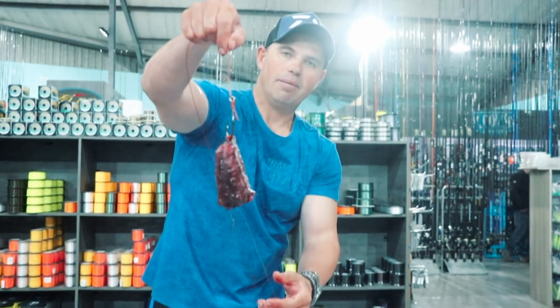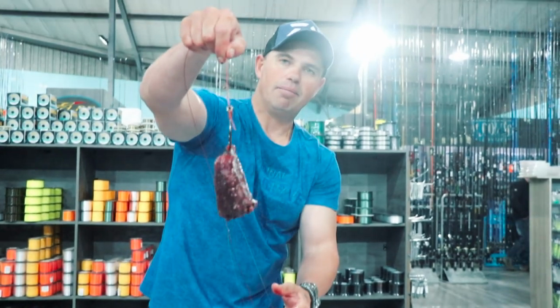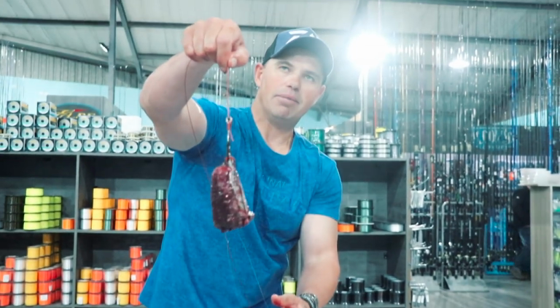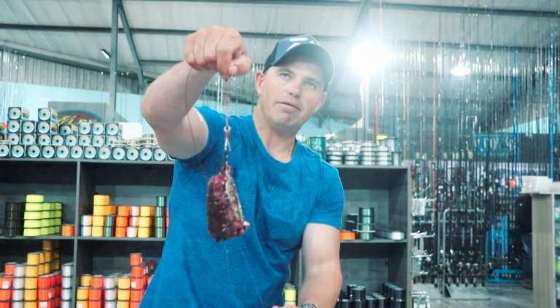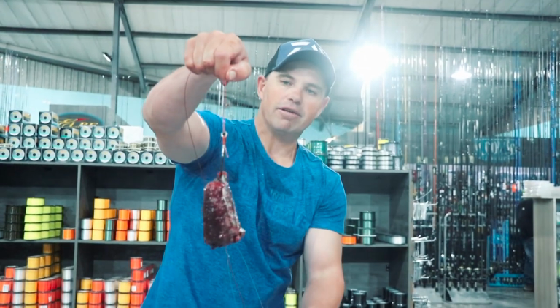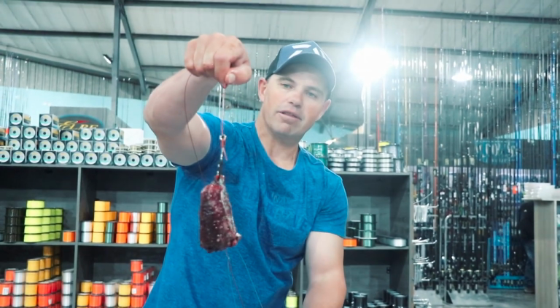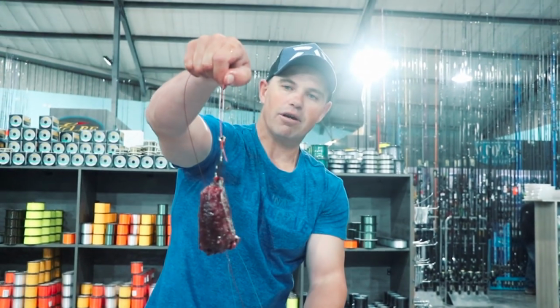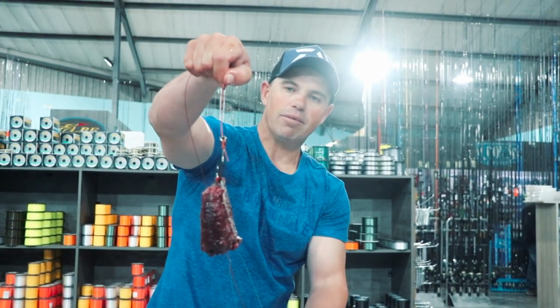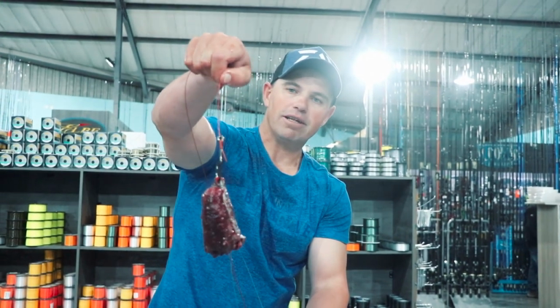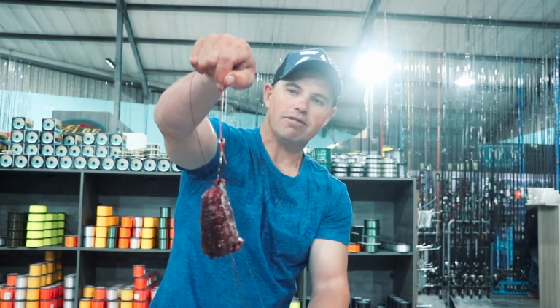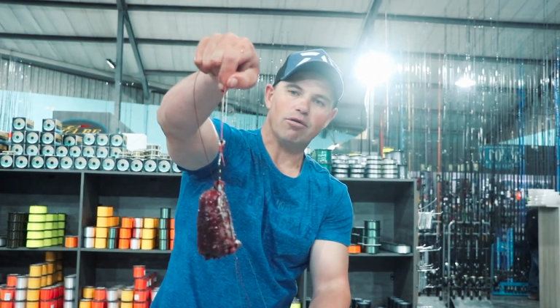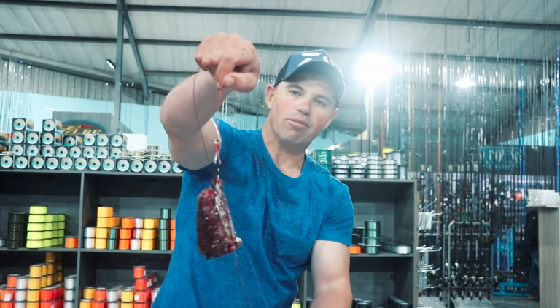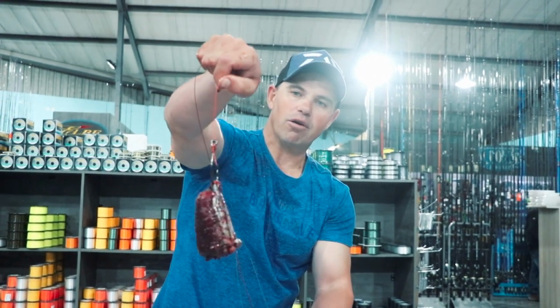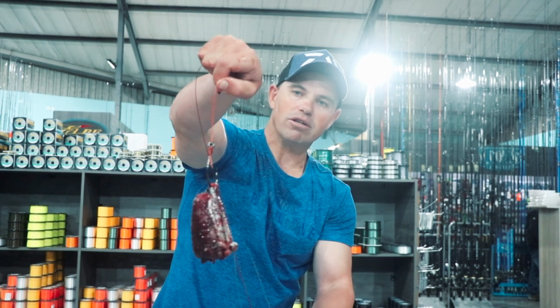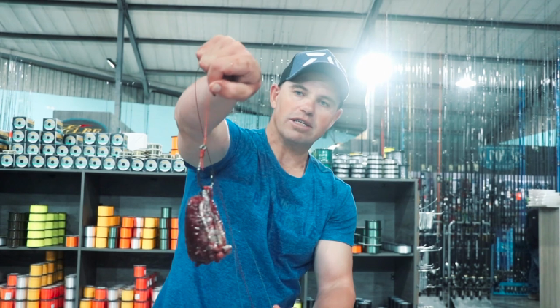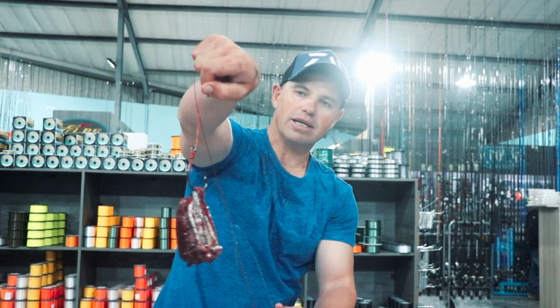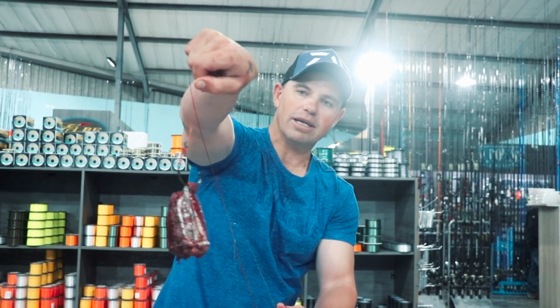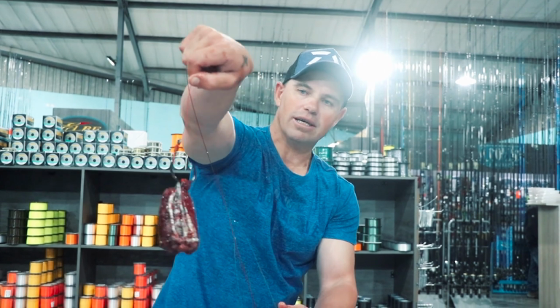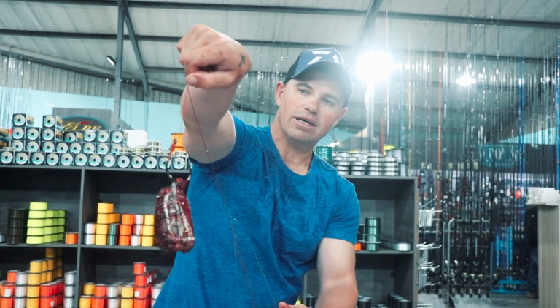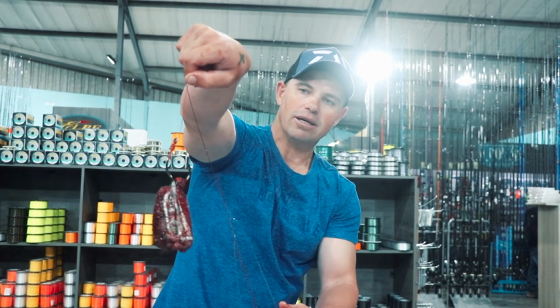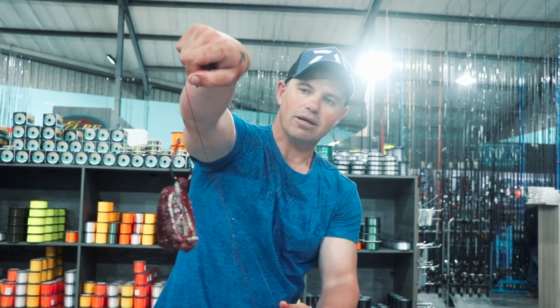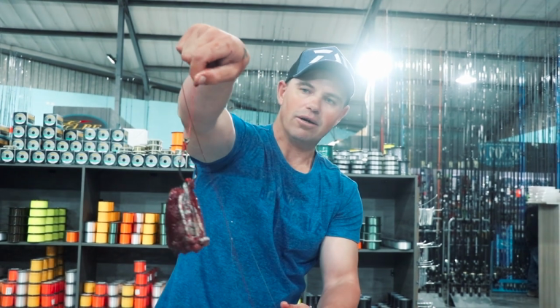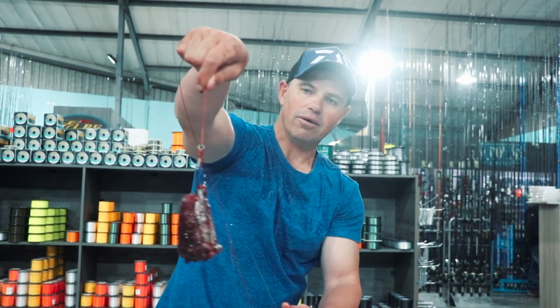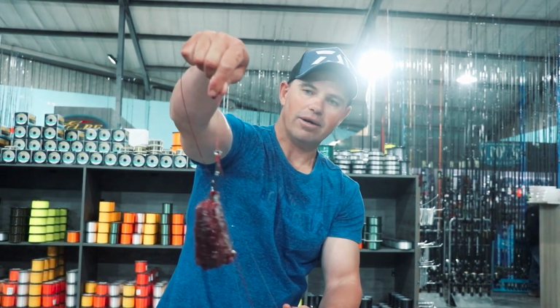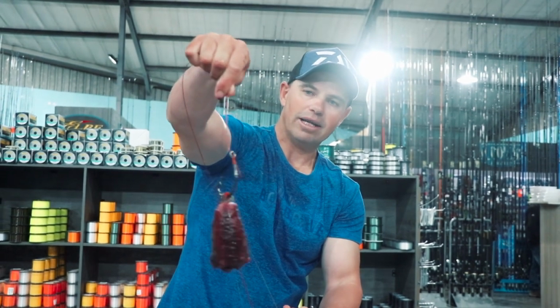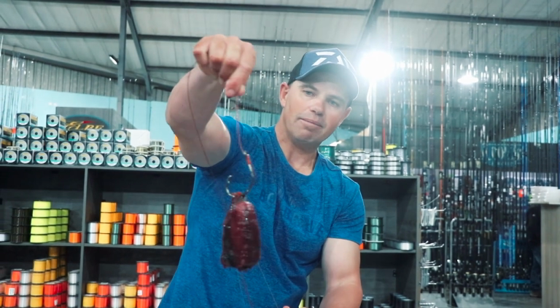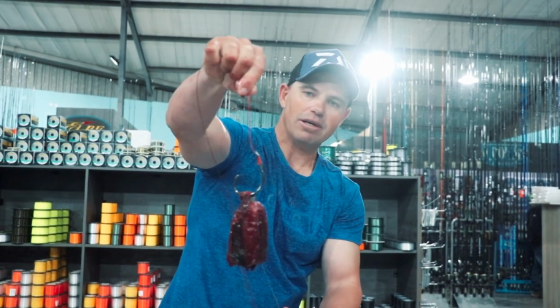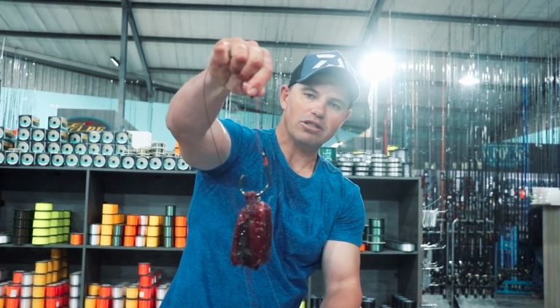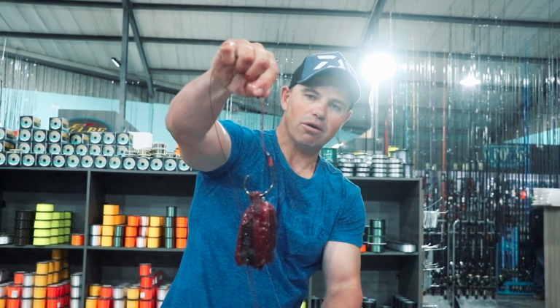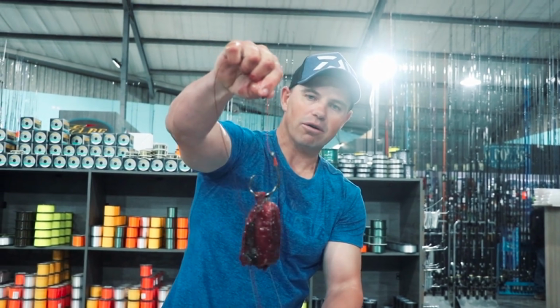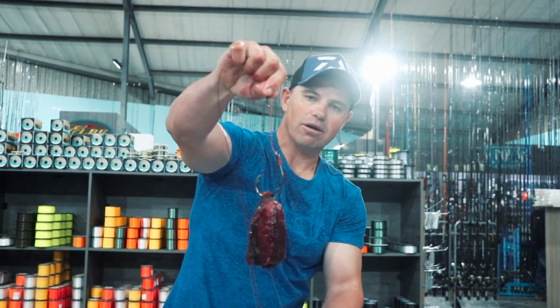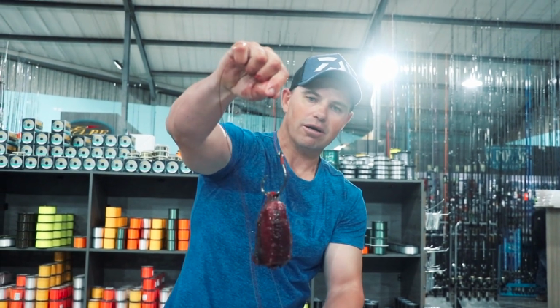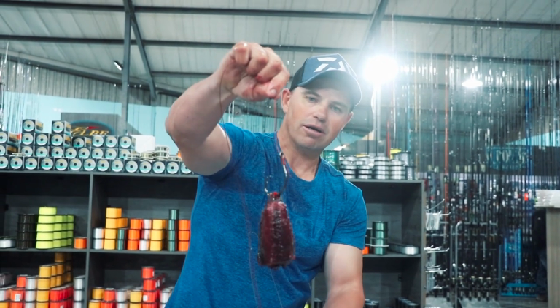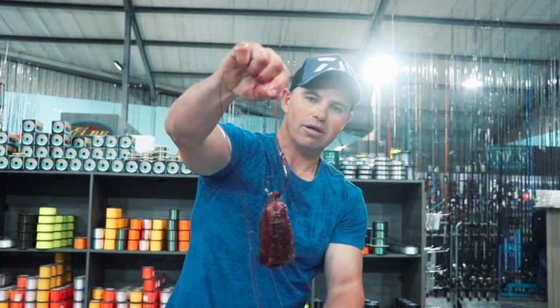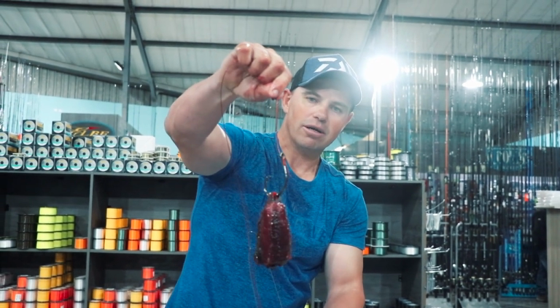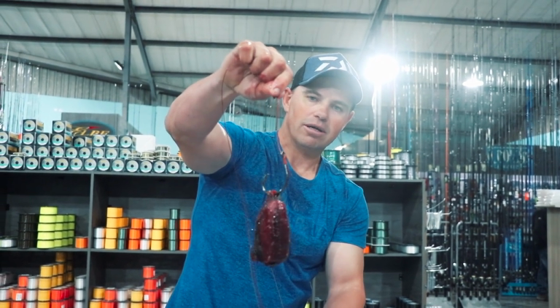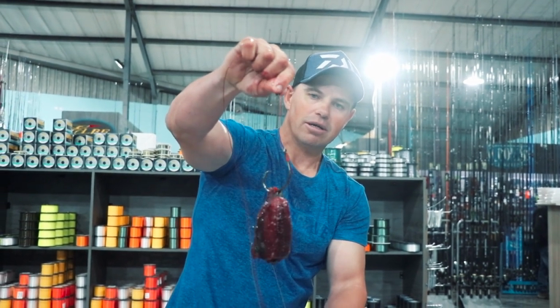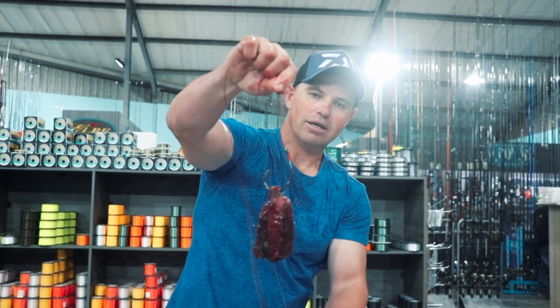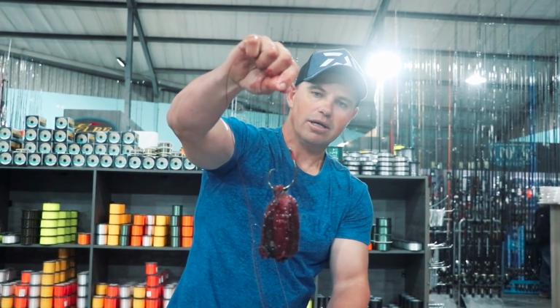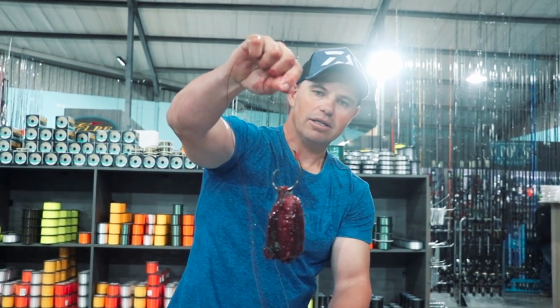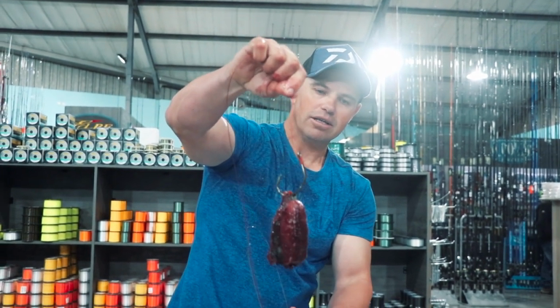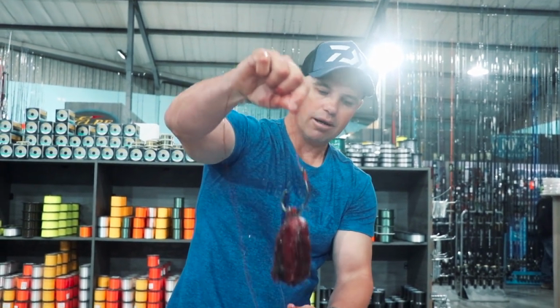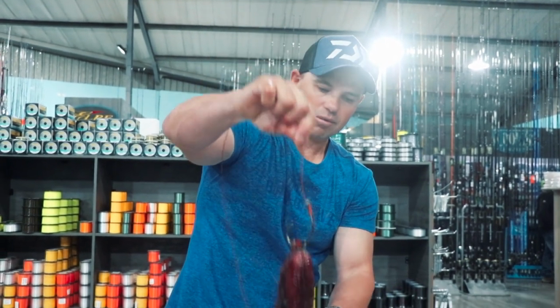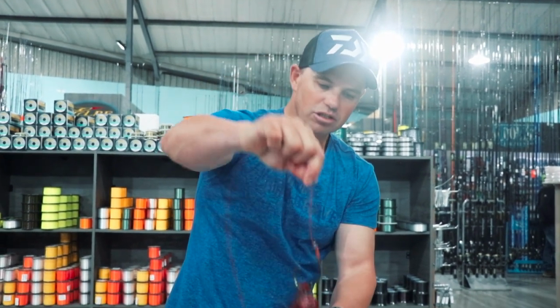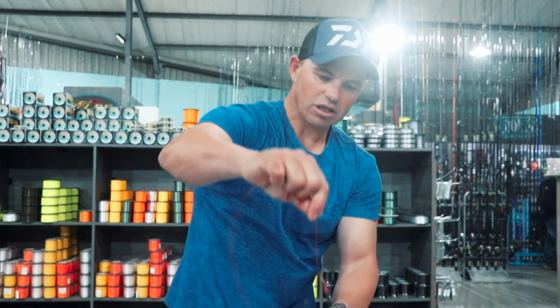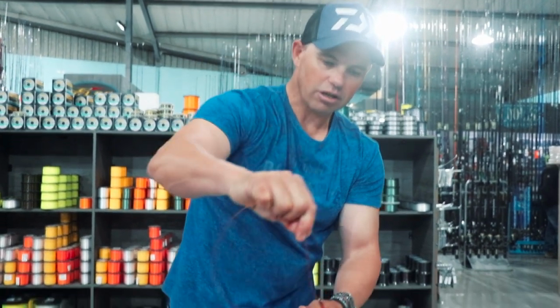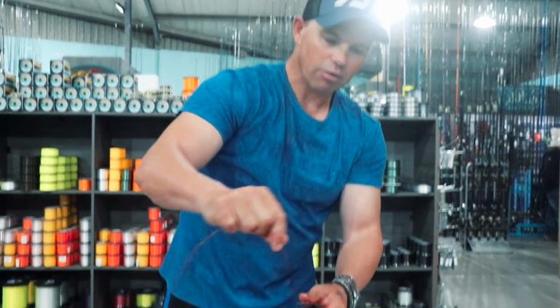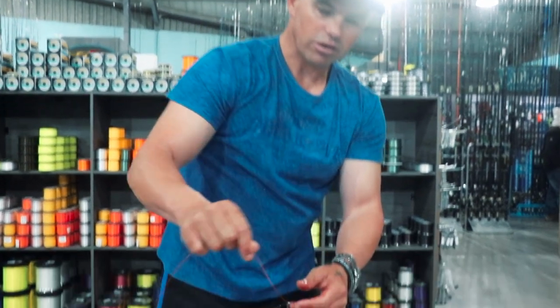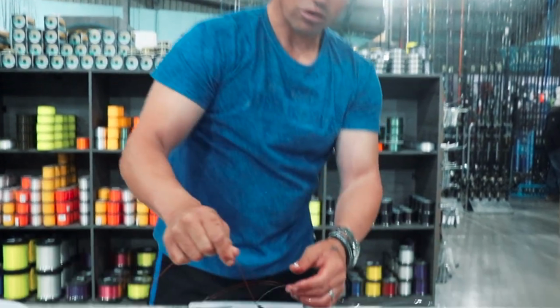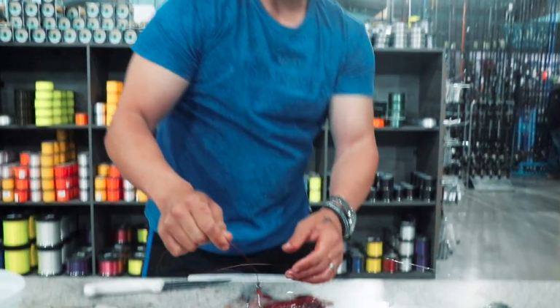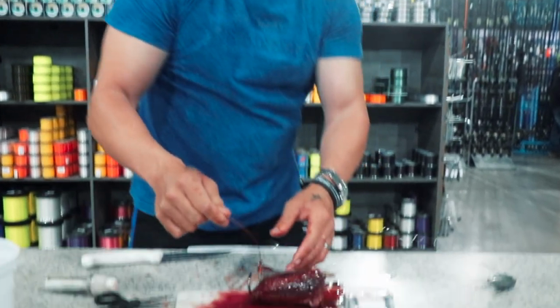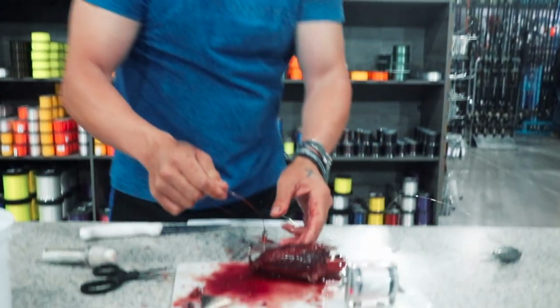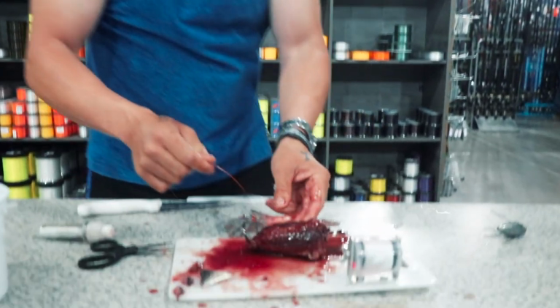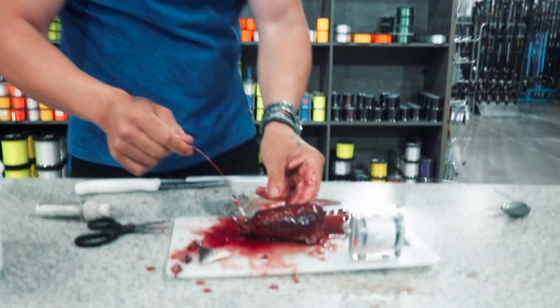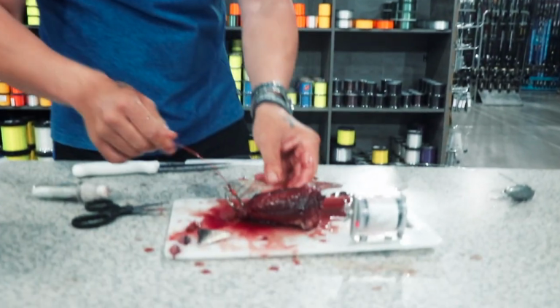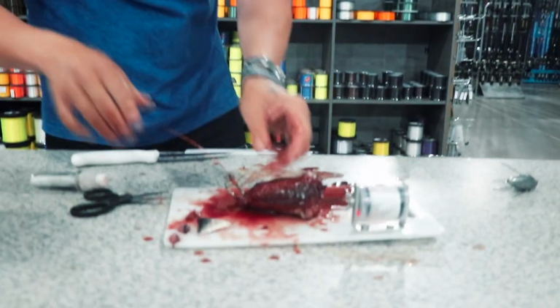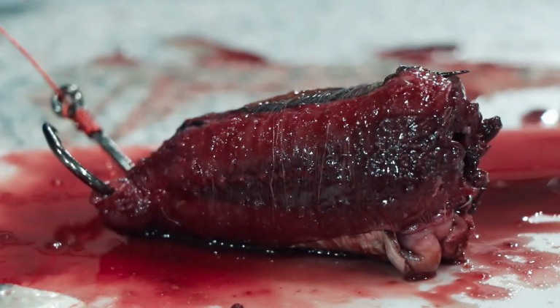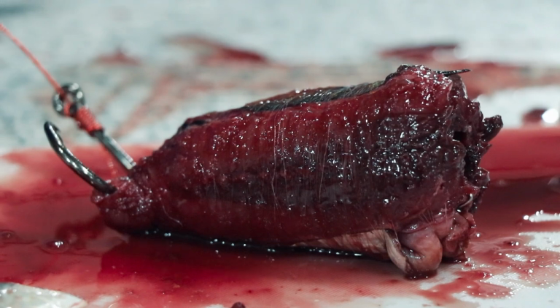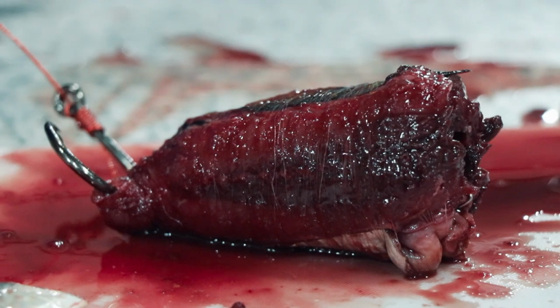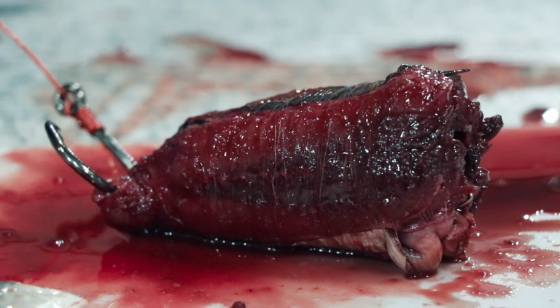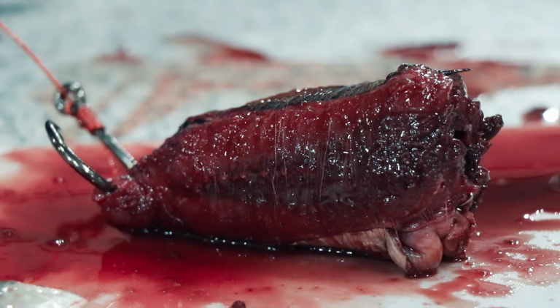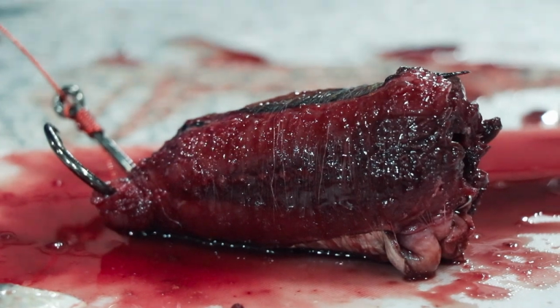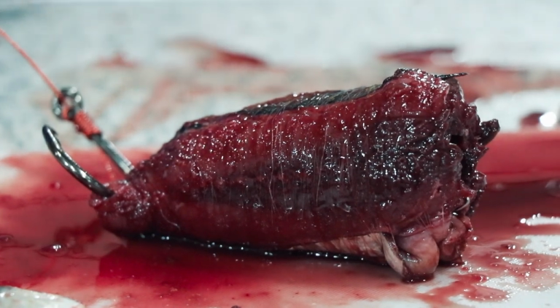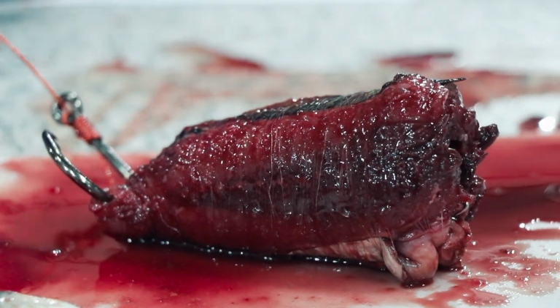Perfect throw bait for a bronzy — any big shark. So I'm going to show you what you do with that sinker.